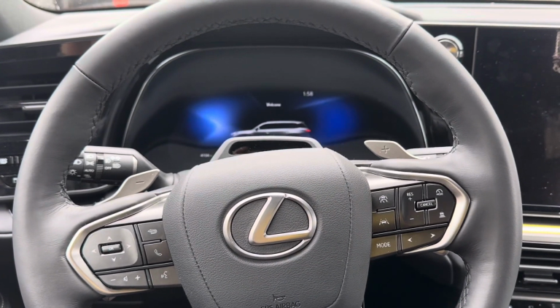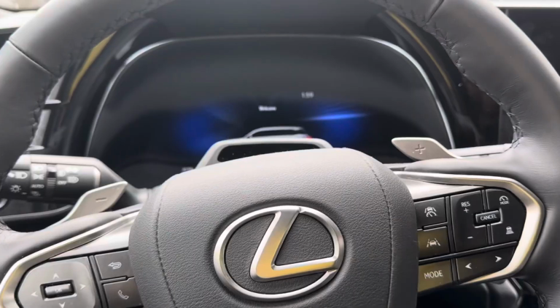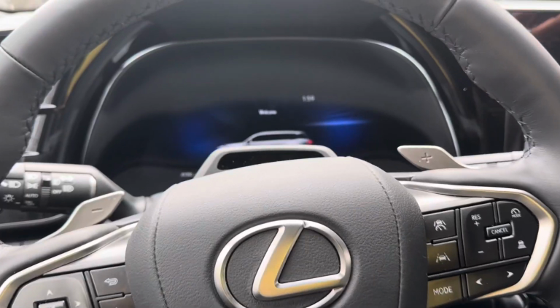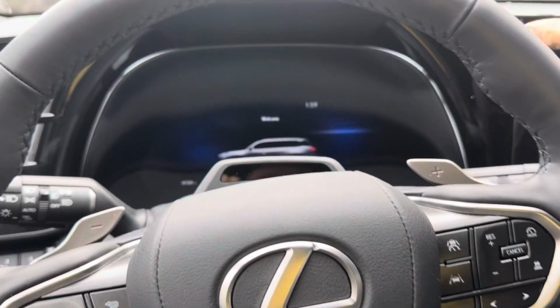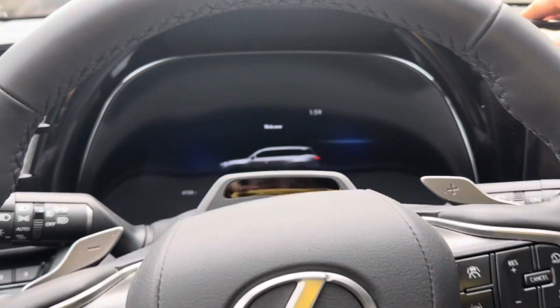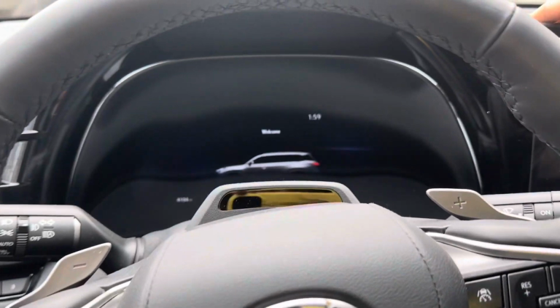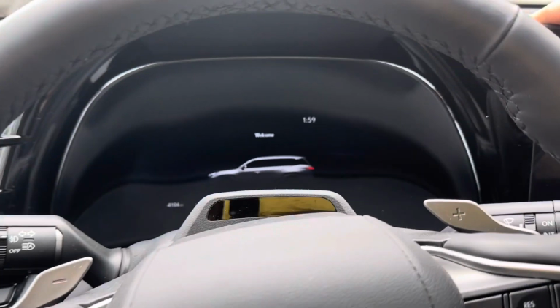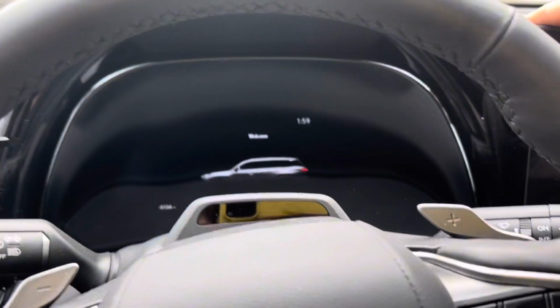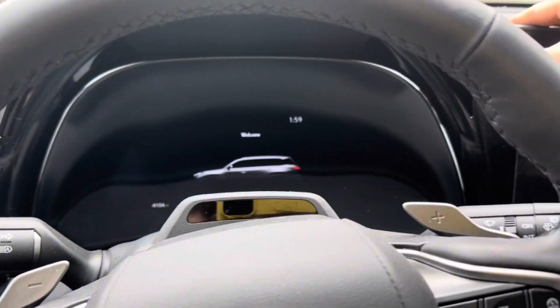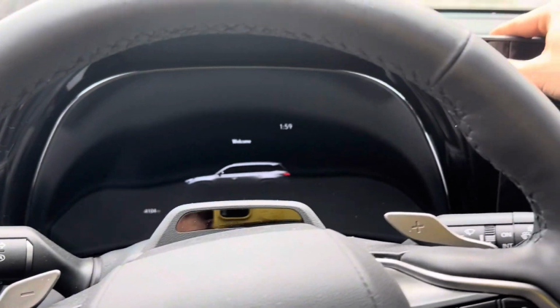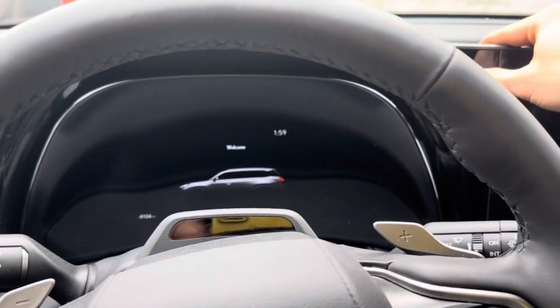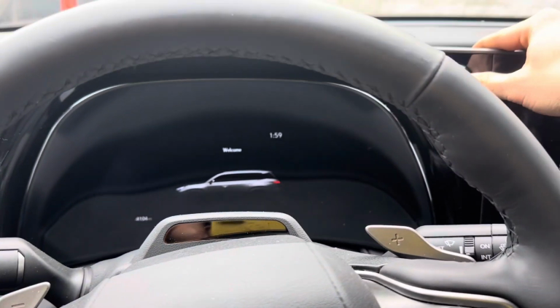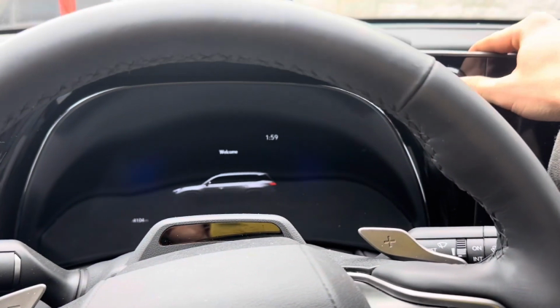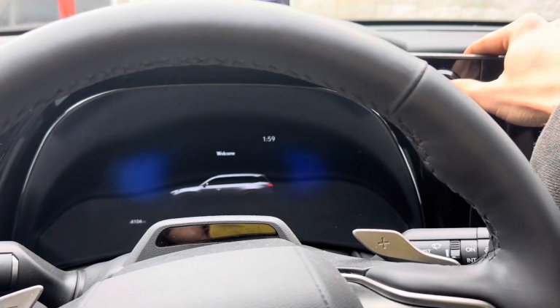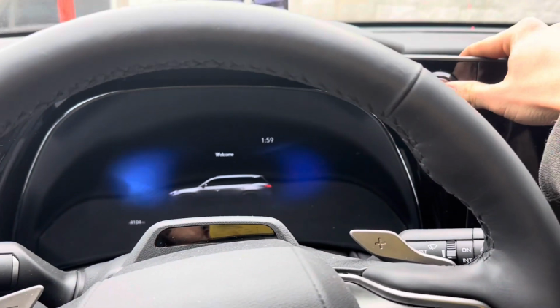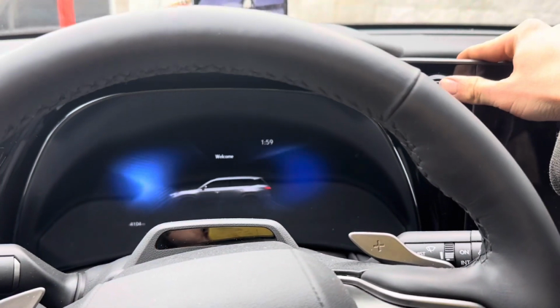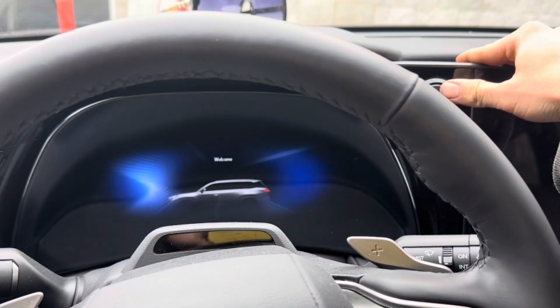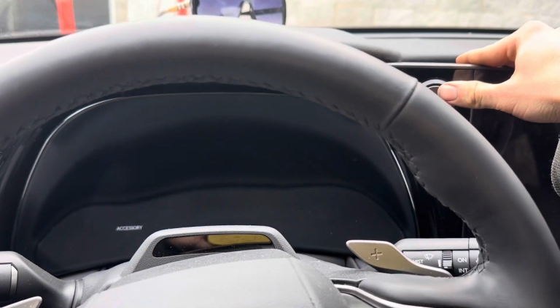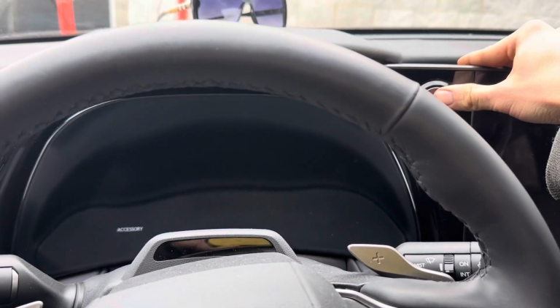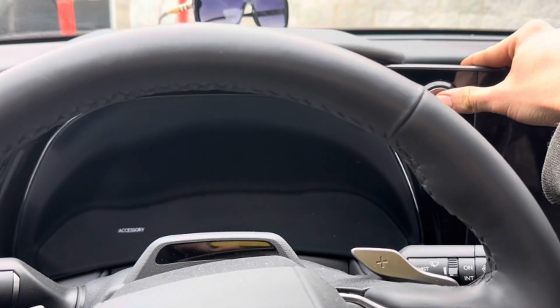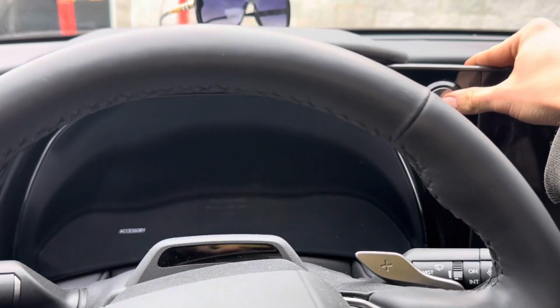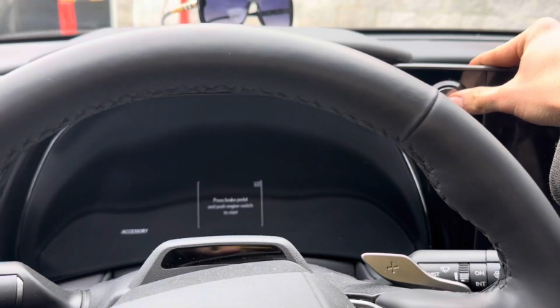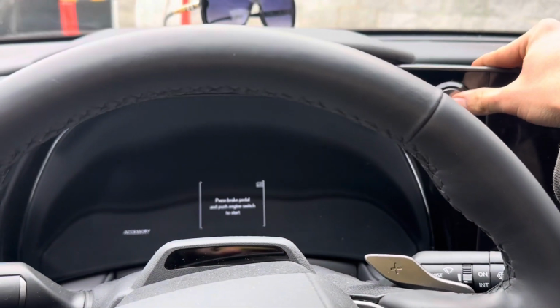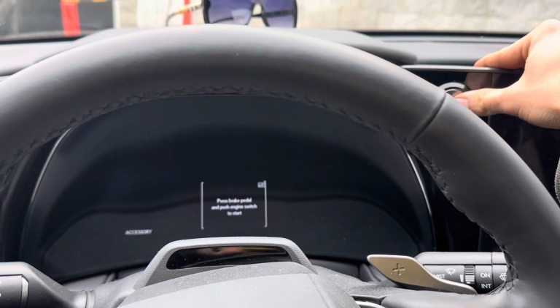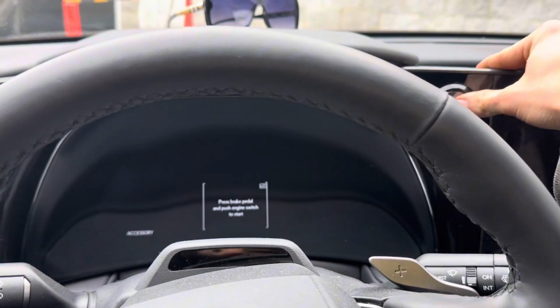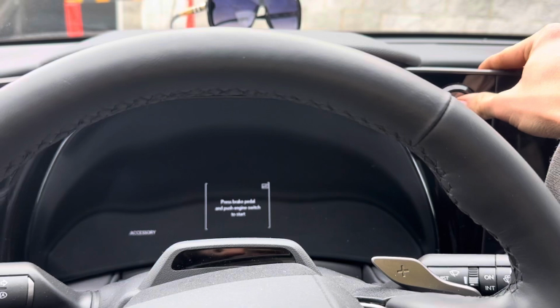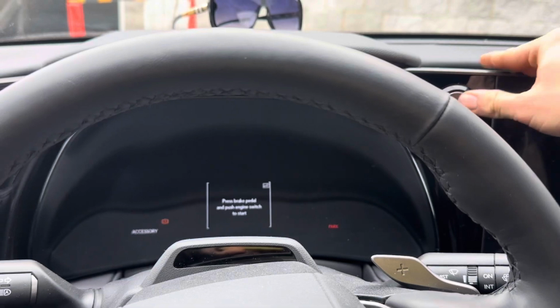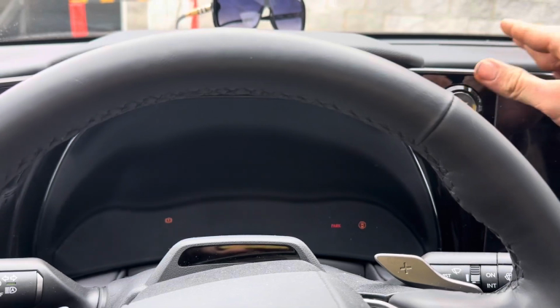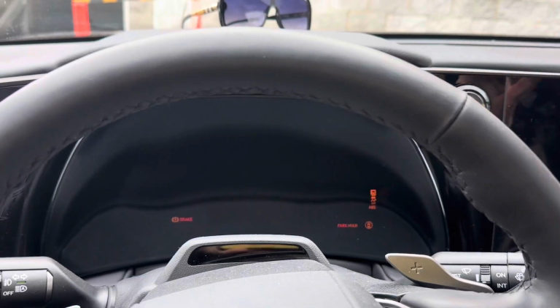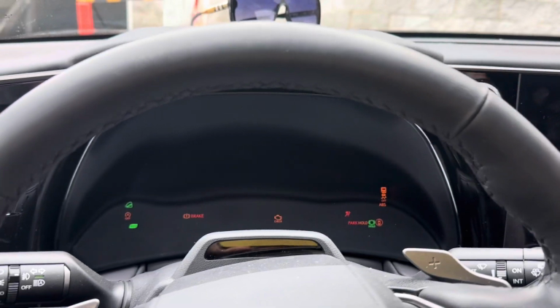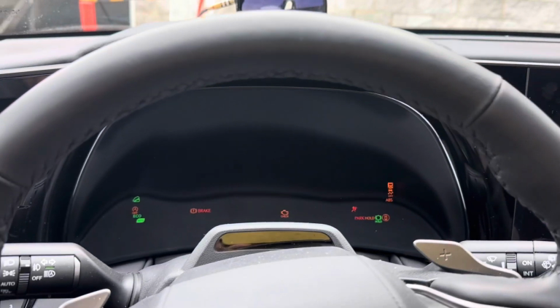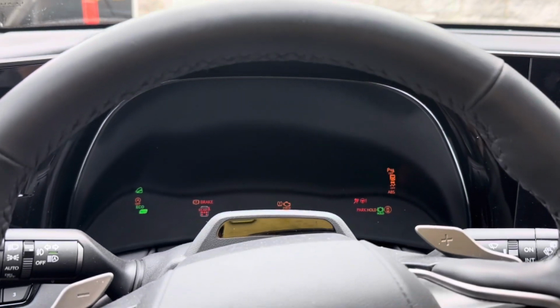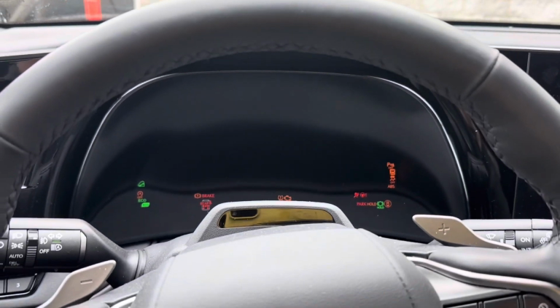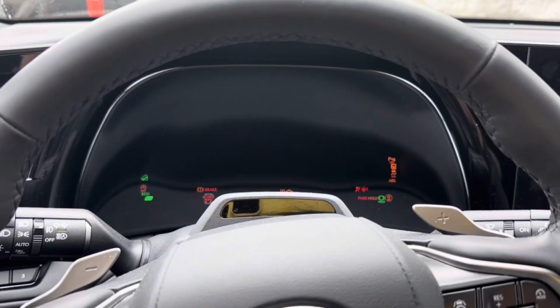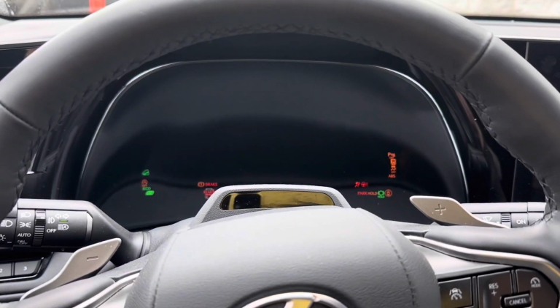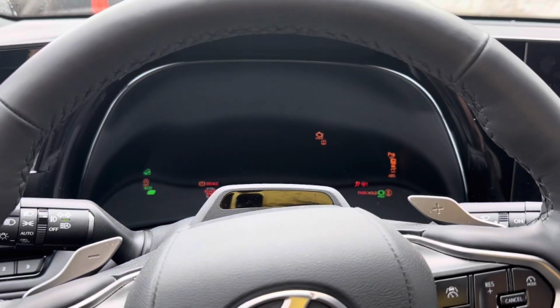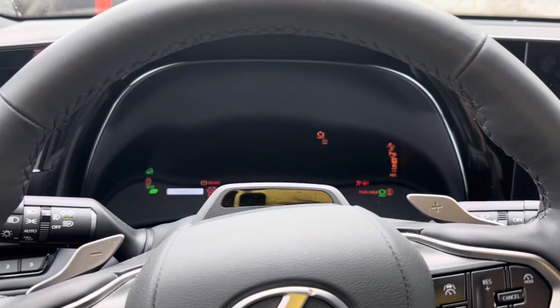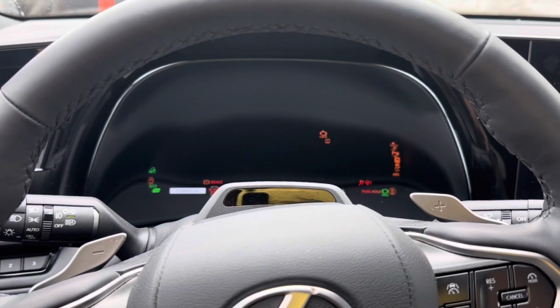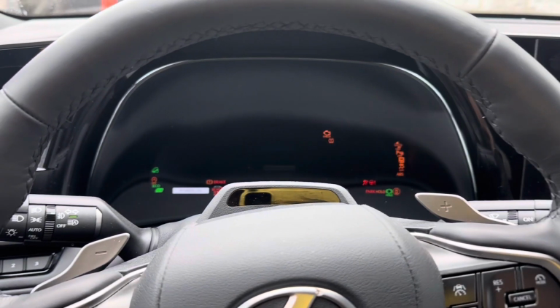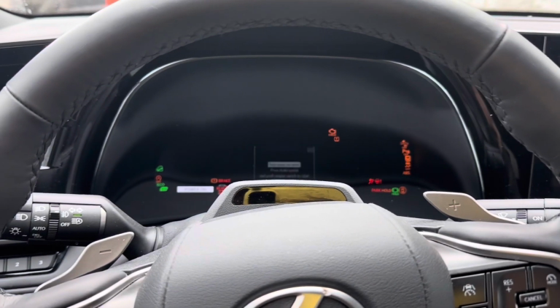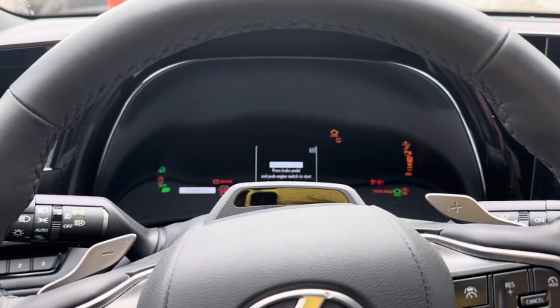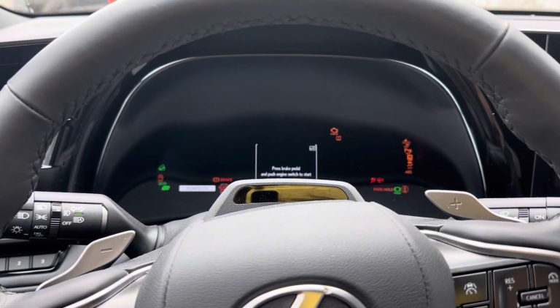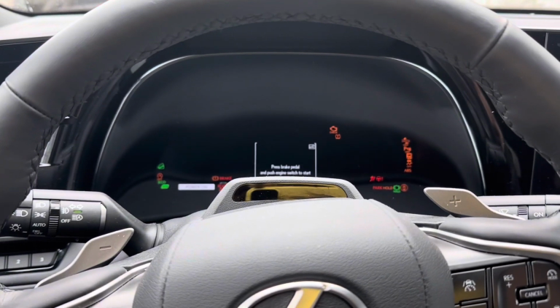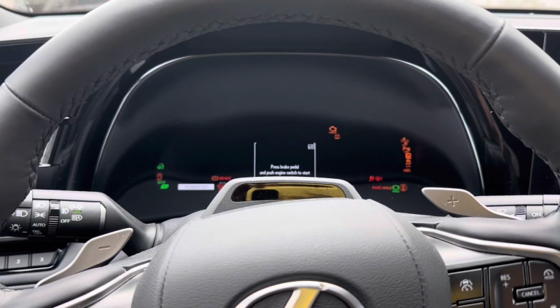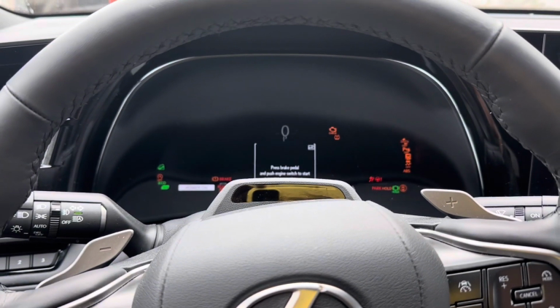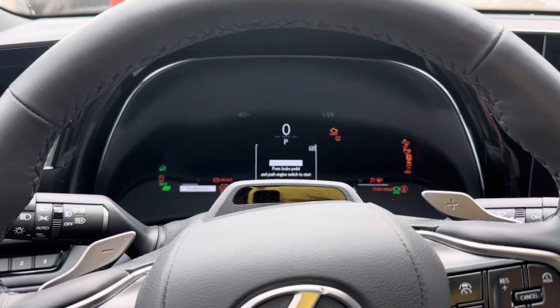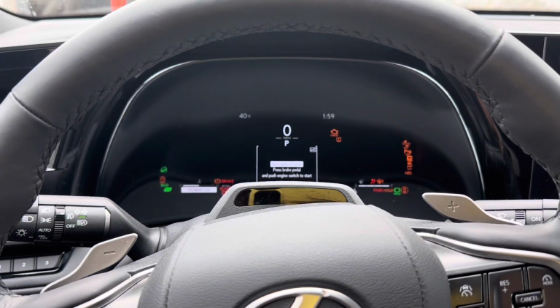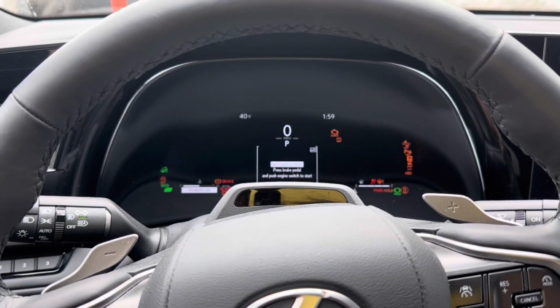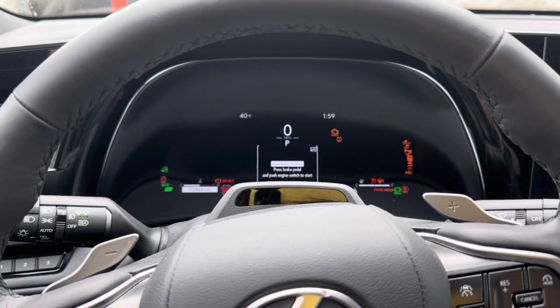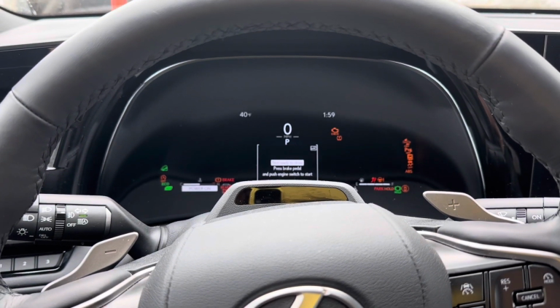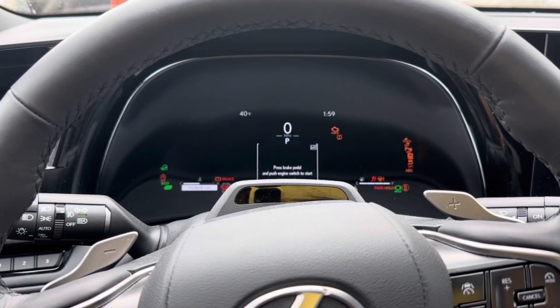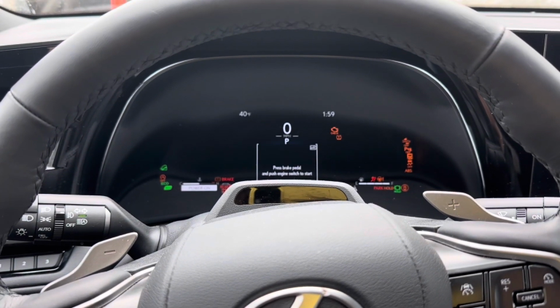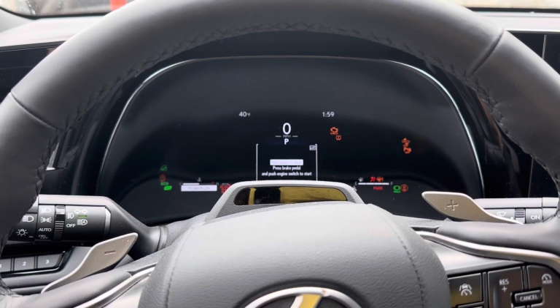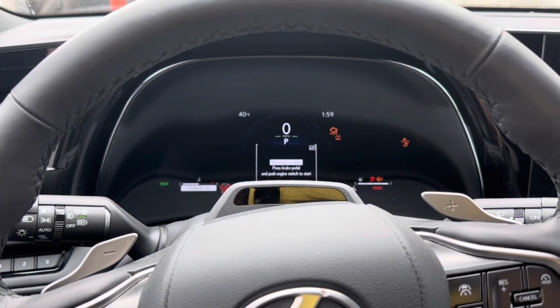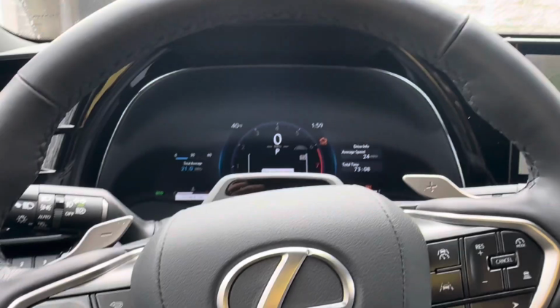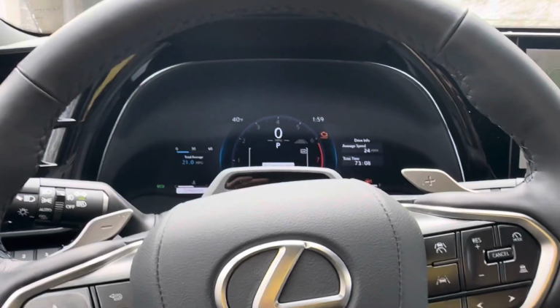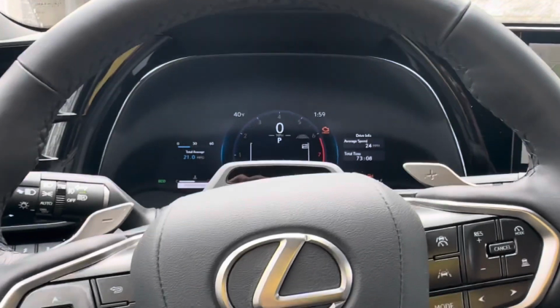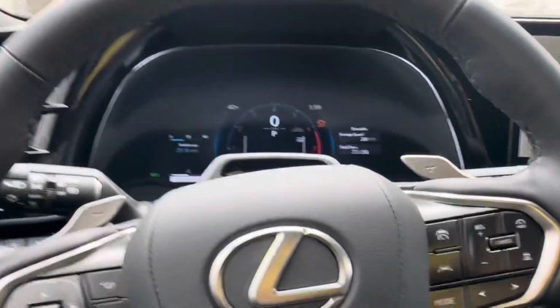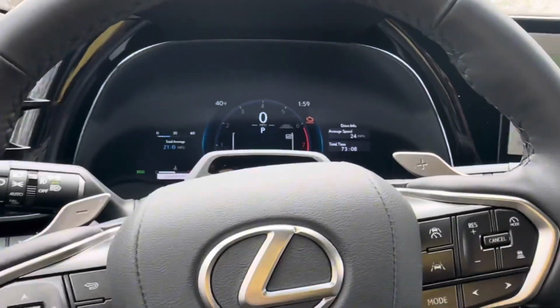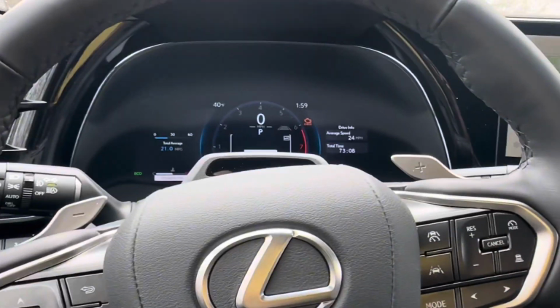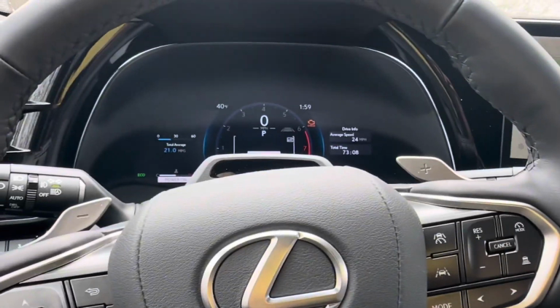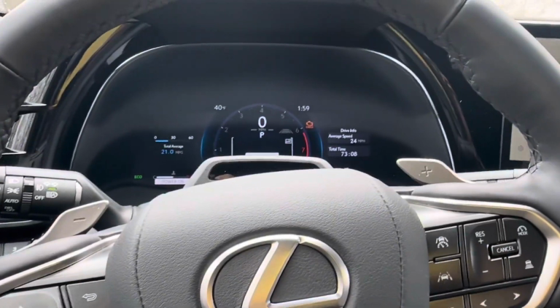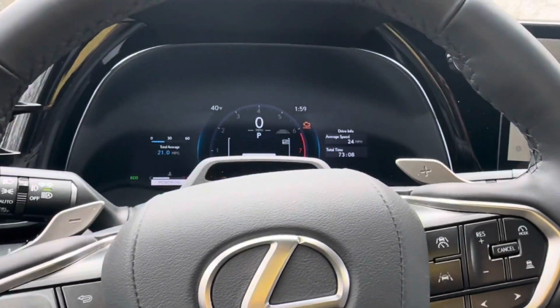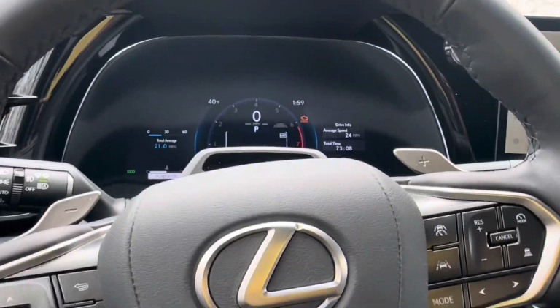First things first, key on the car and click it on two times — just like that. You're now in accessory mode.